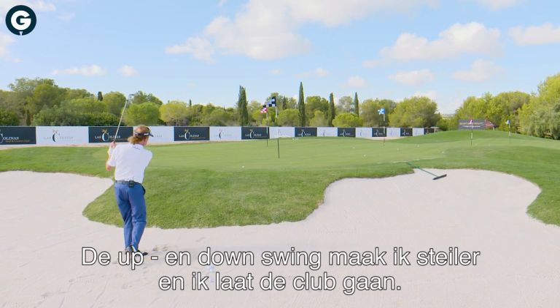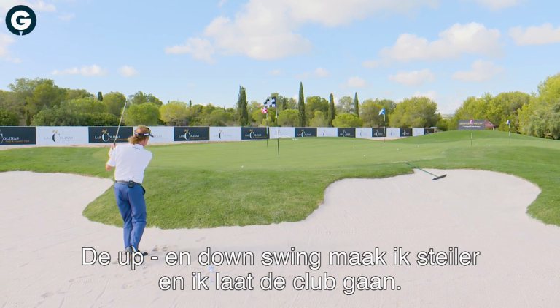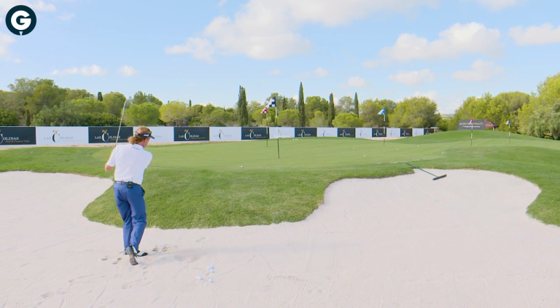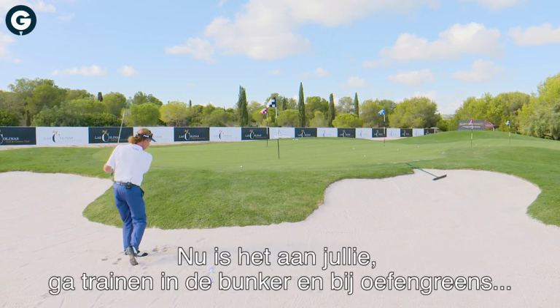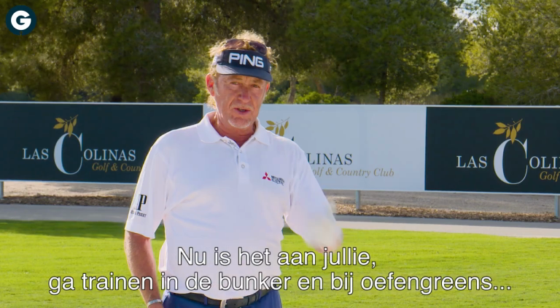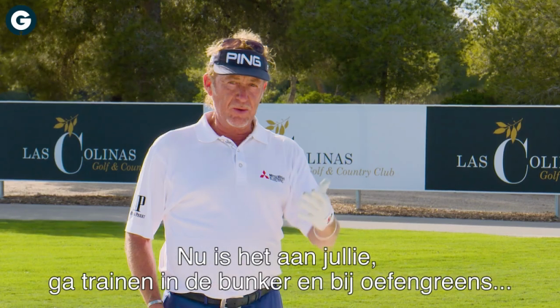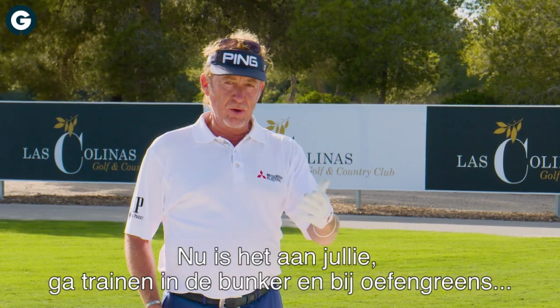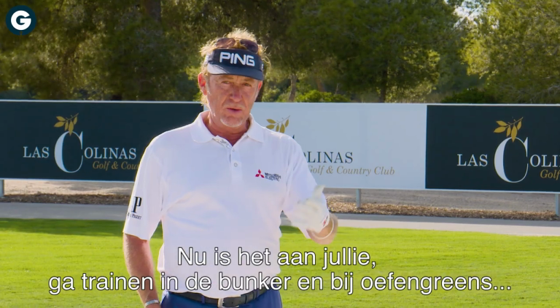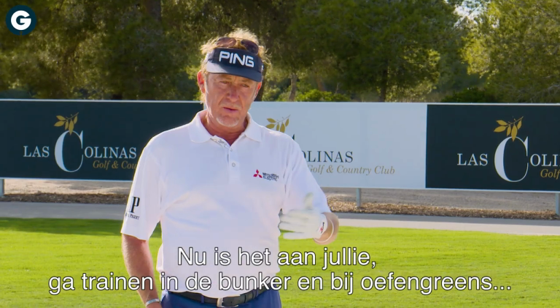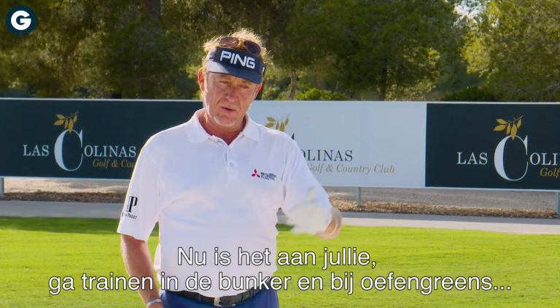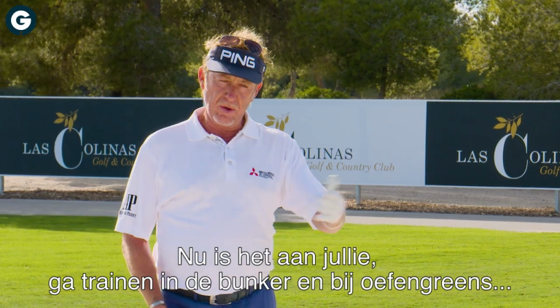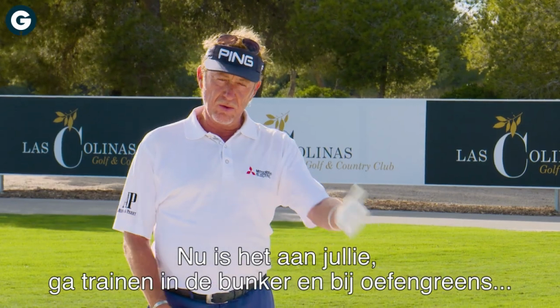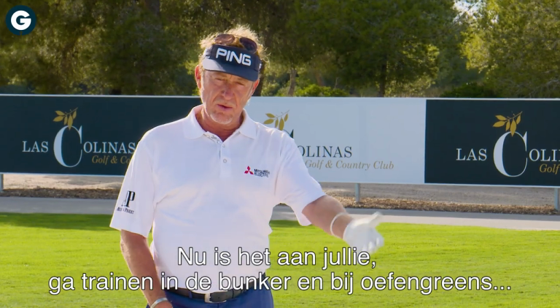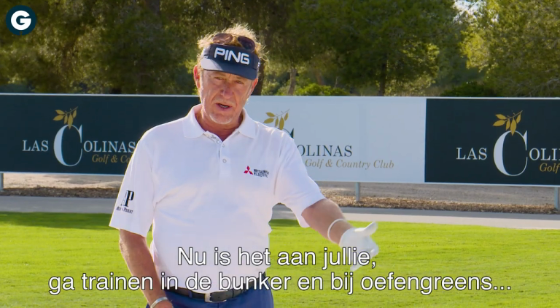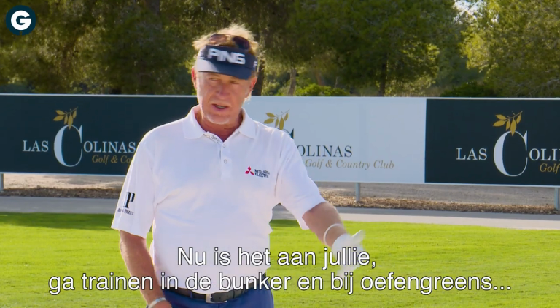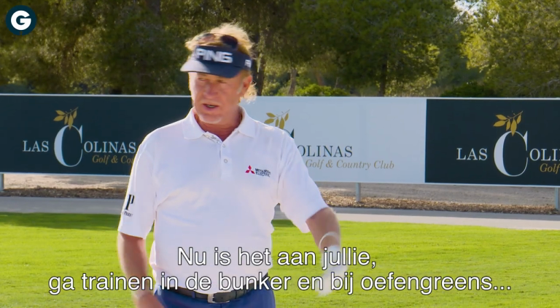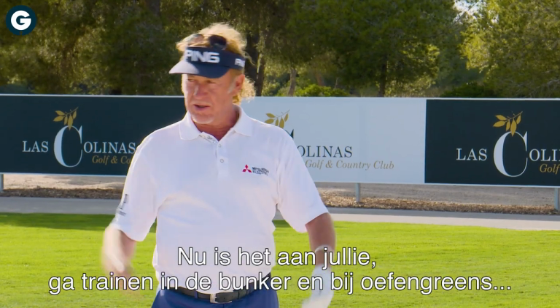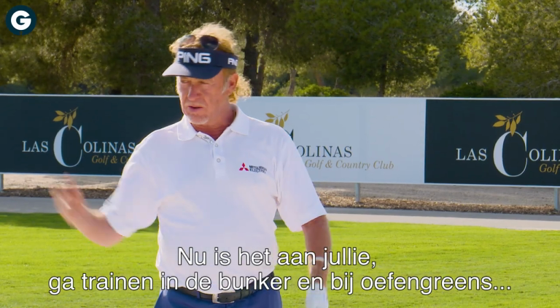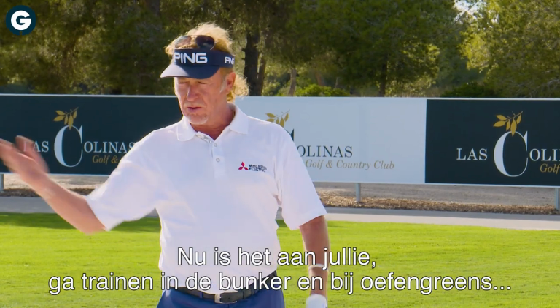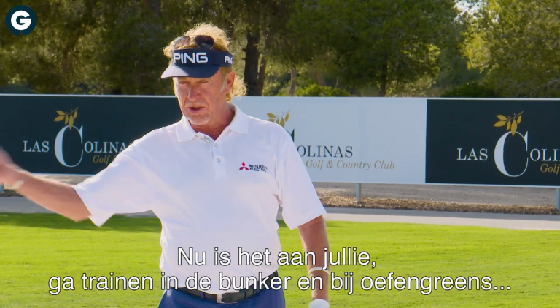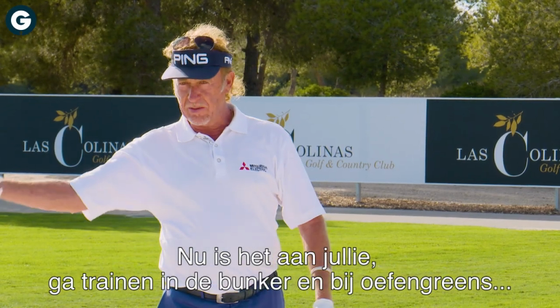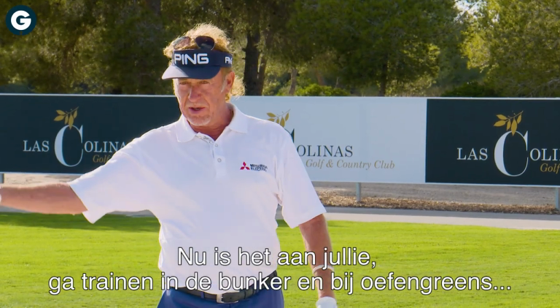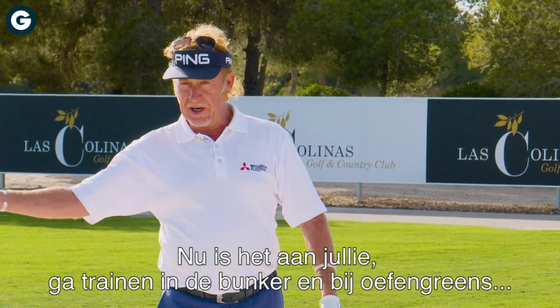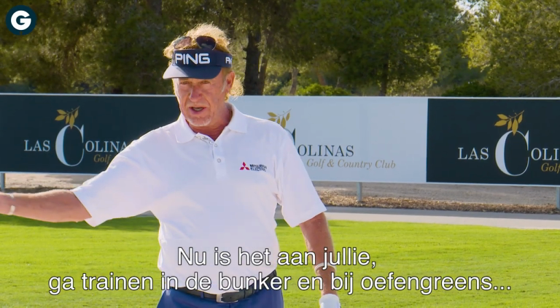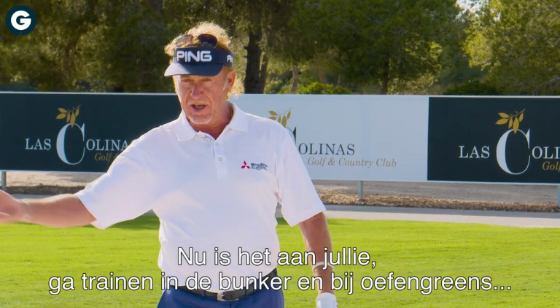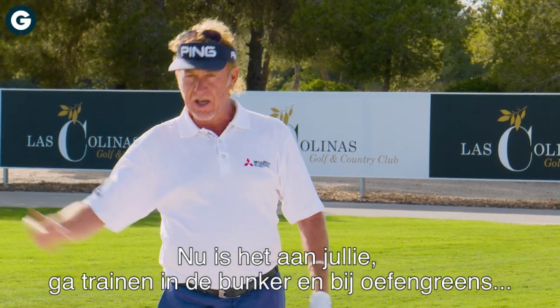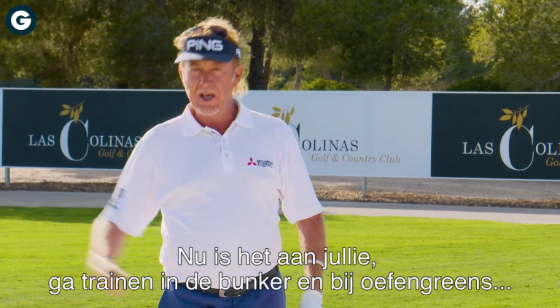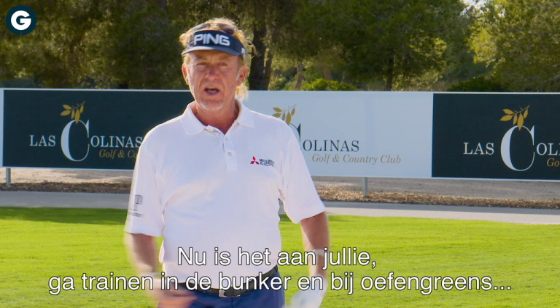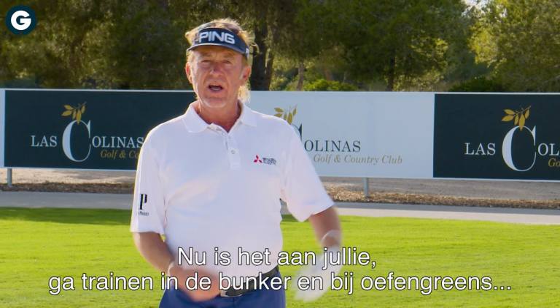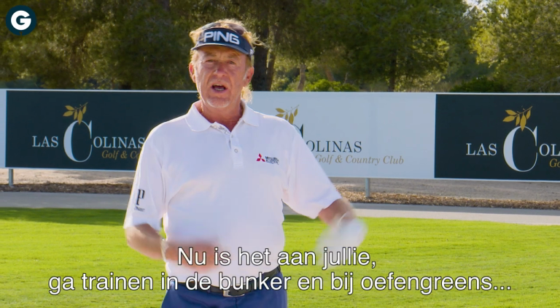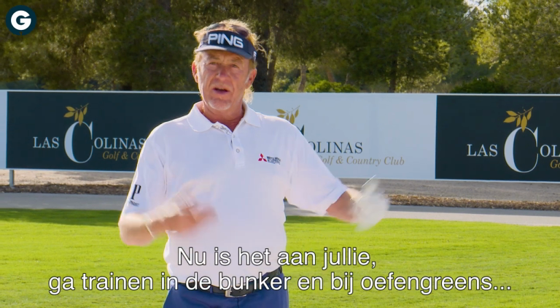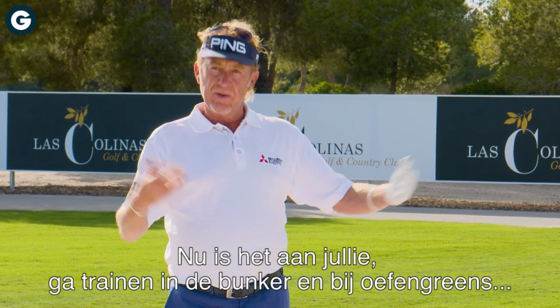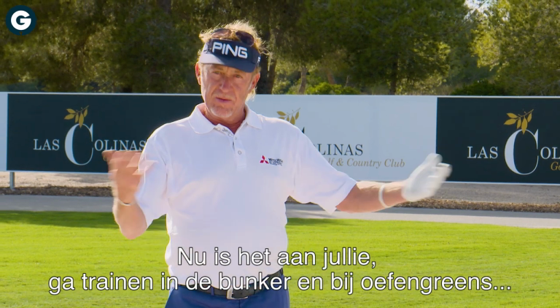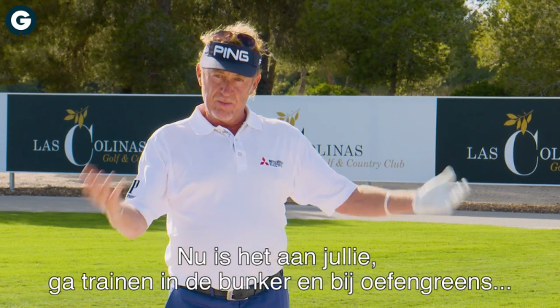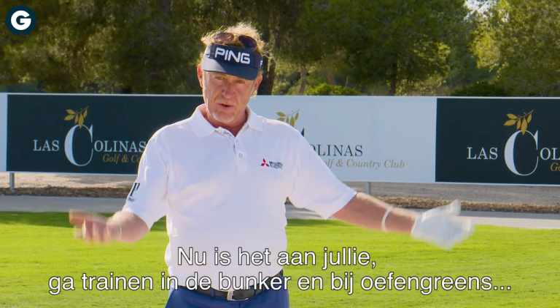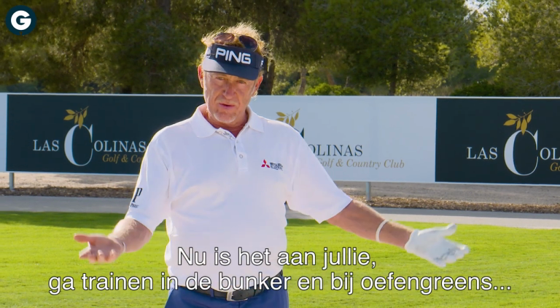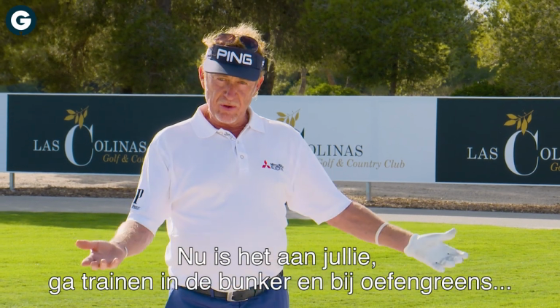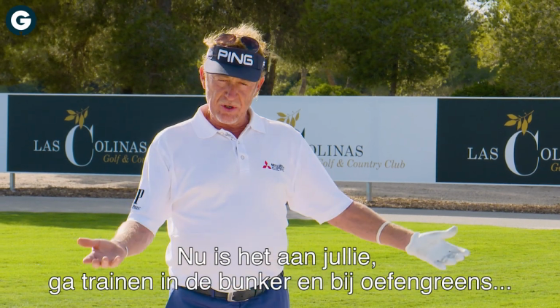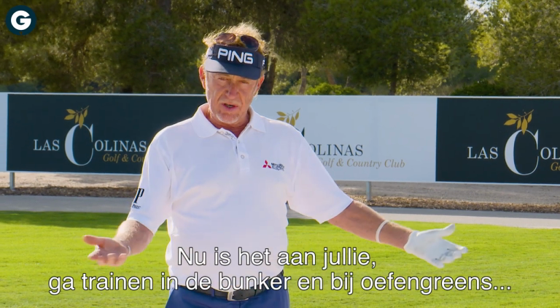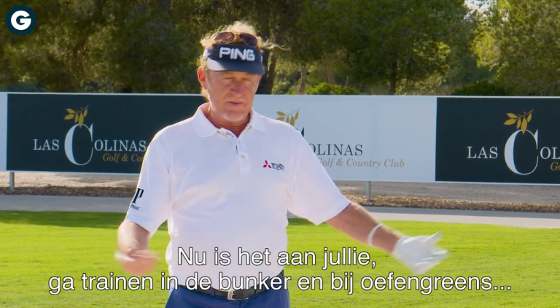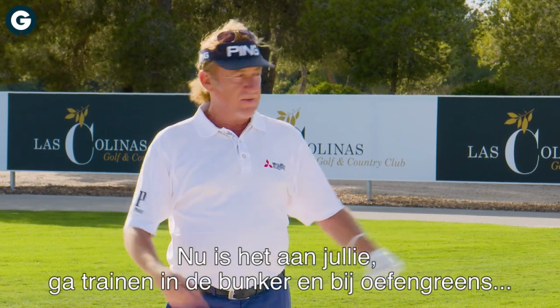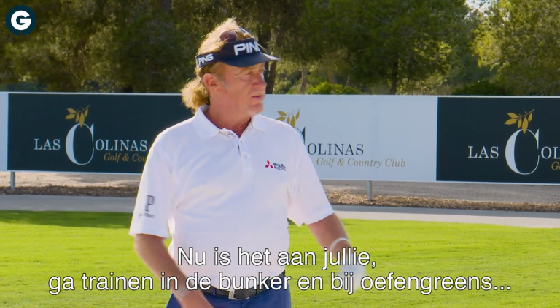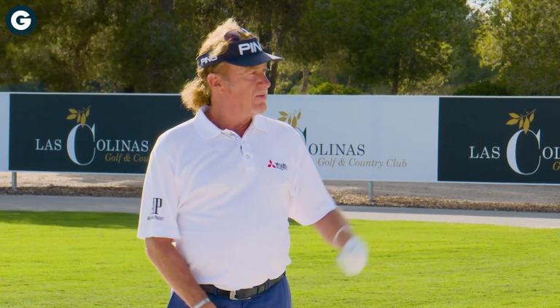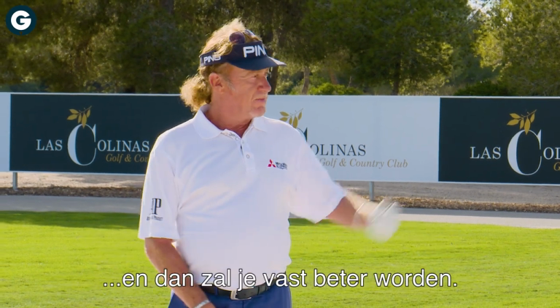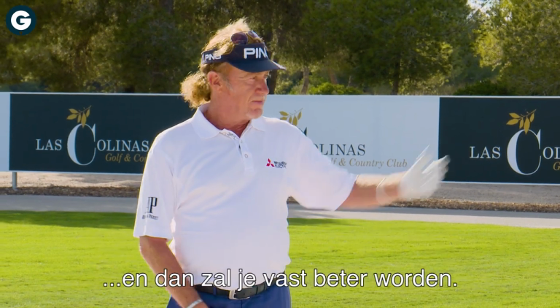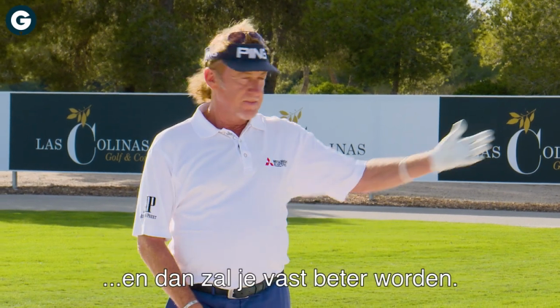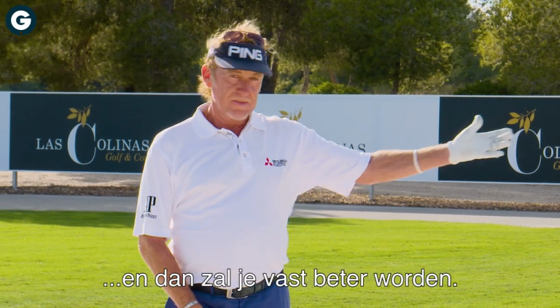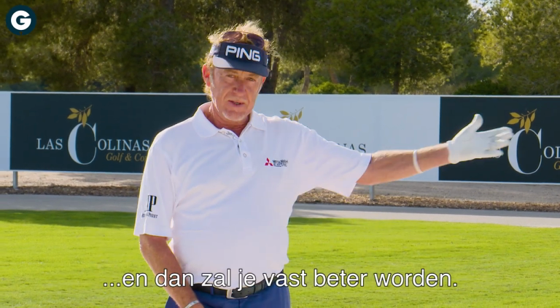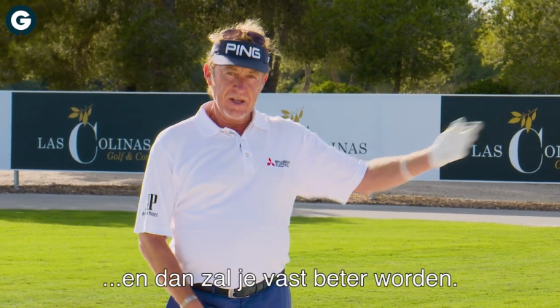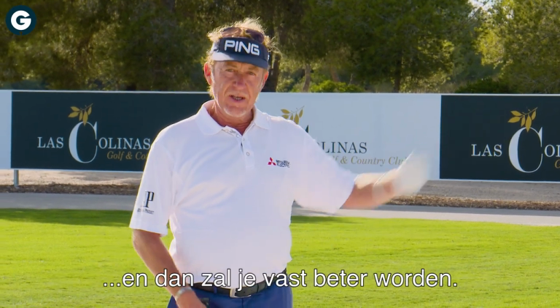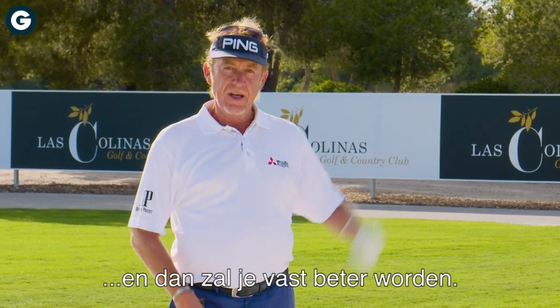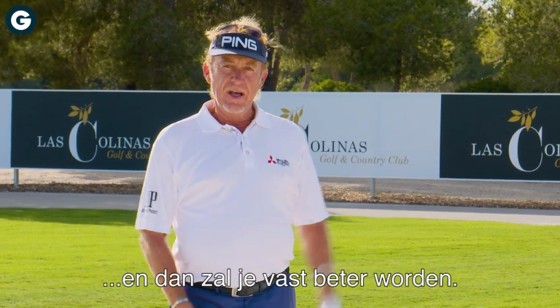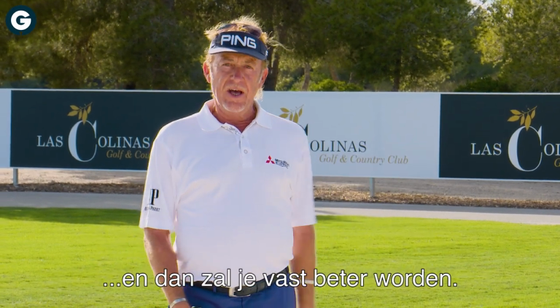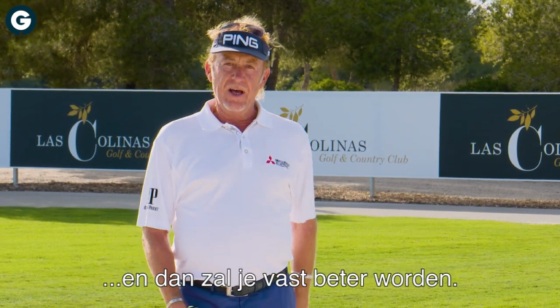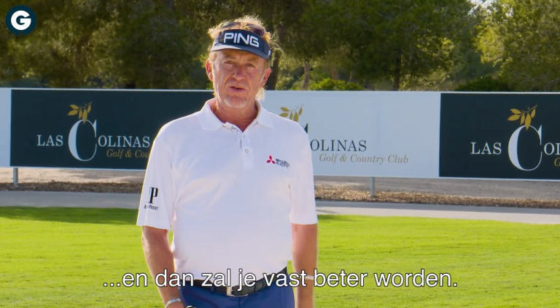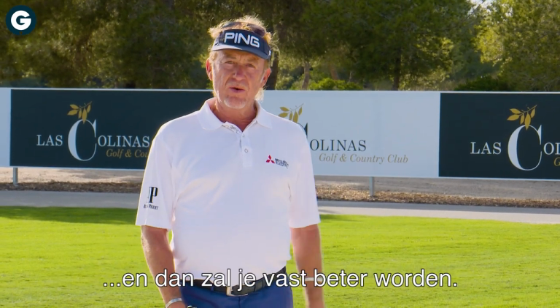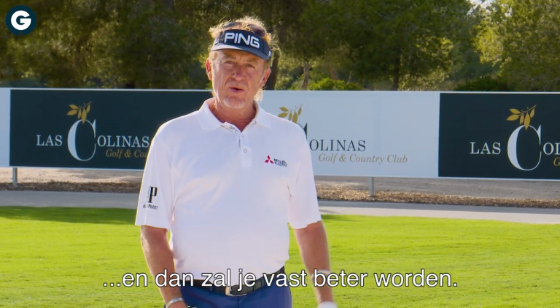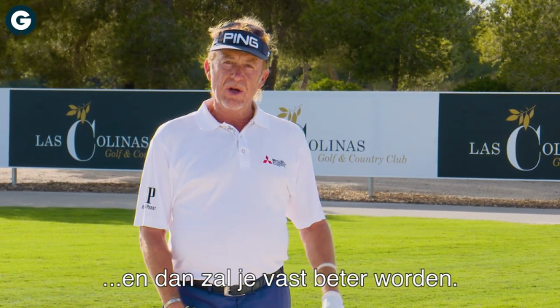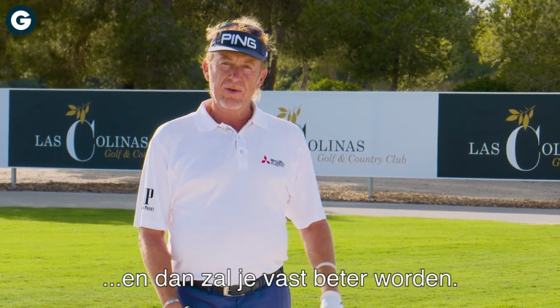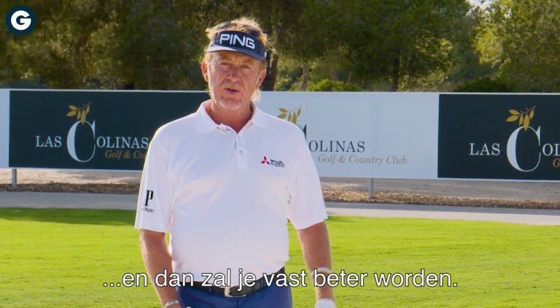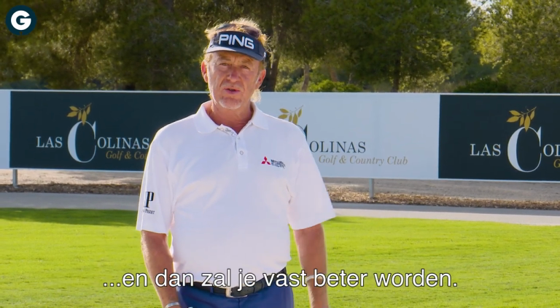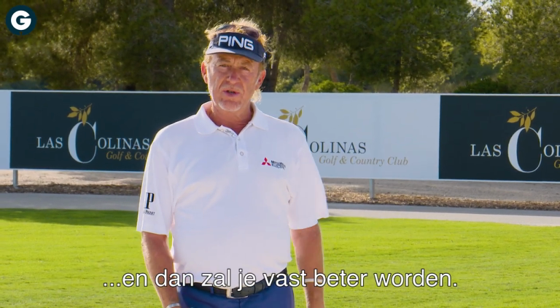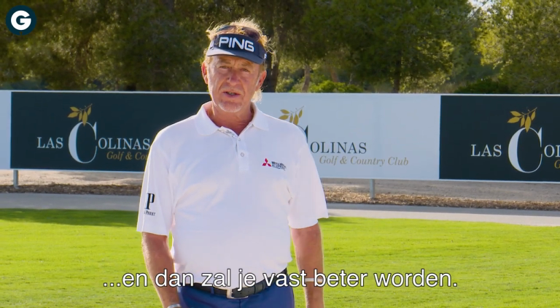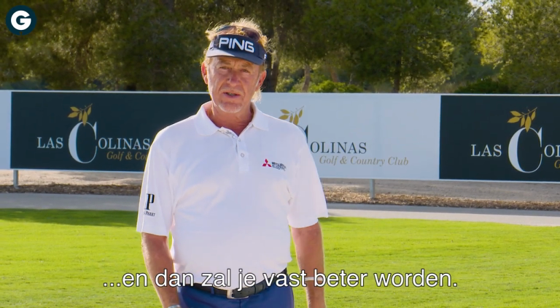Now it's up to you. Go to the bunker, go to the chipping area, prove it yourself — and you're going to have success.